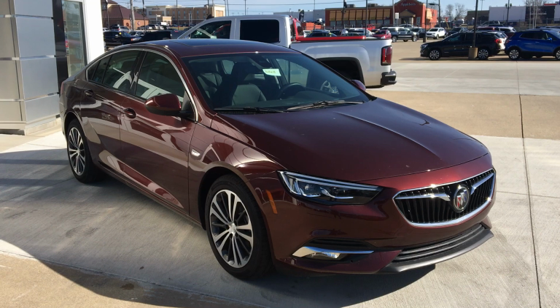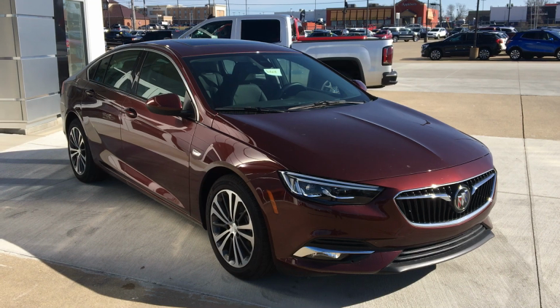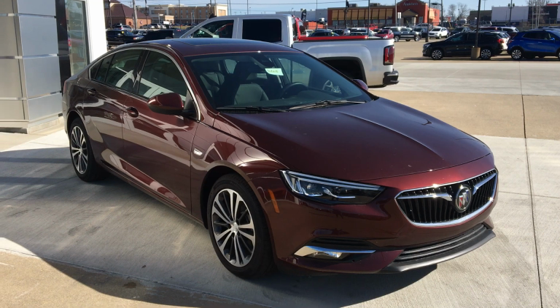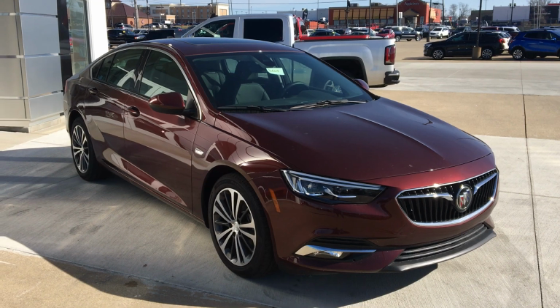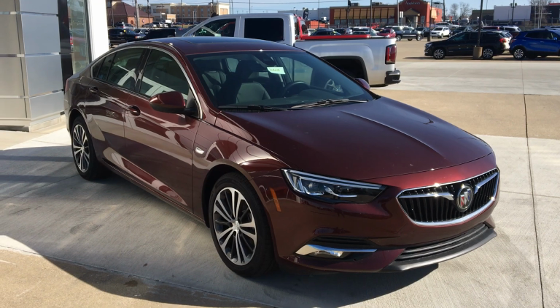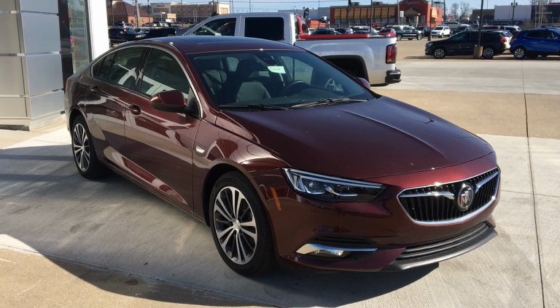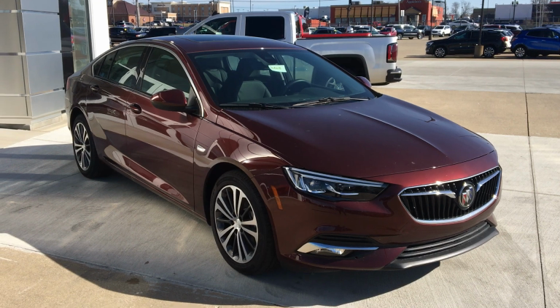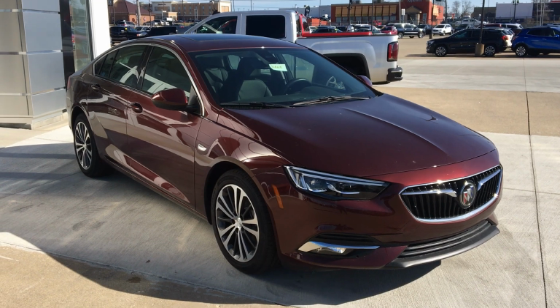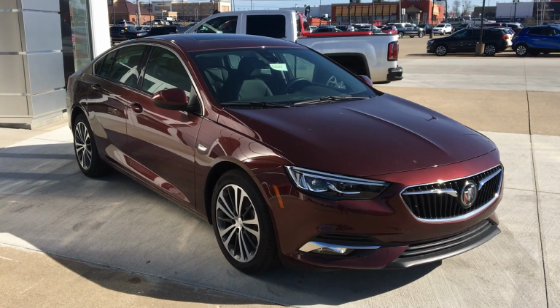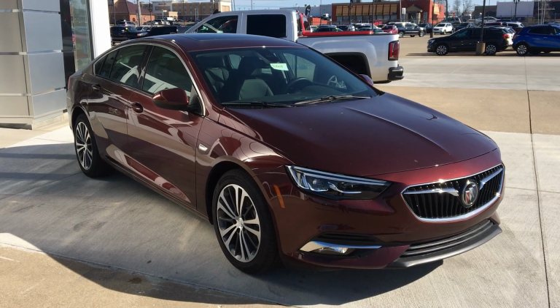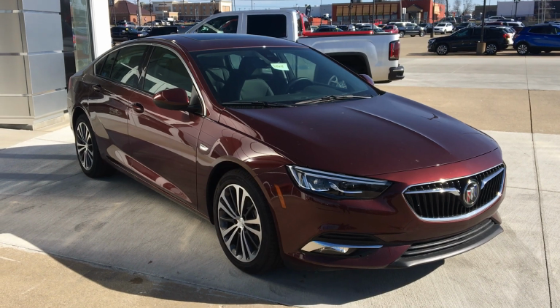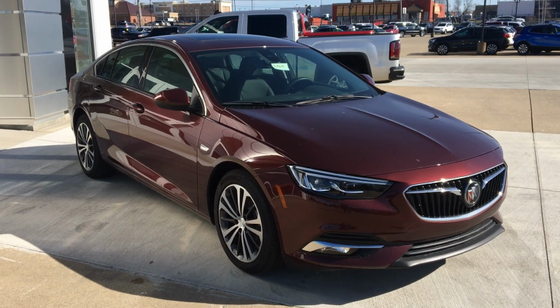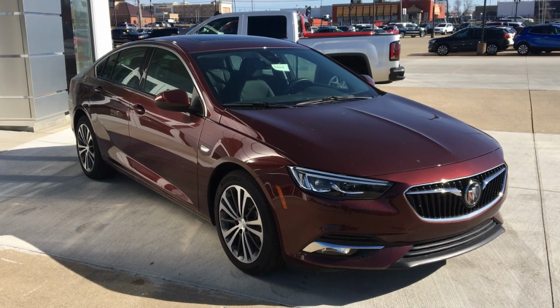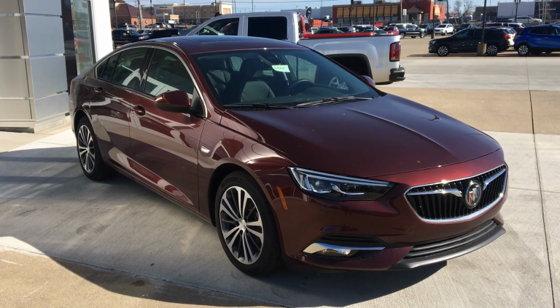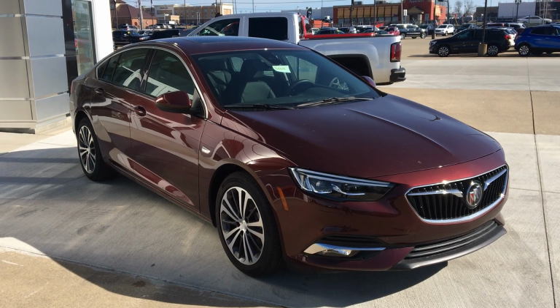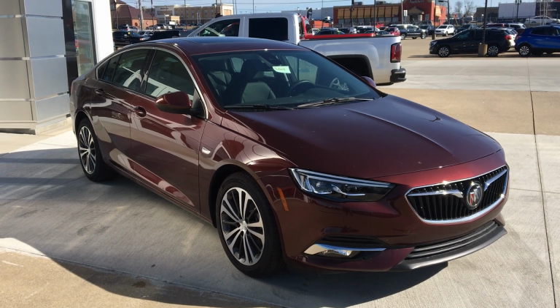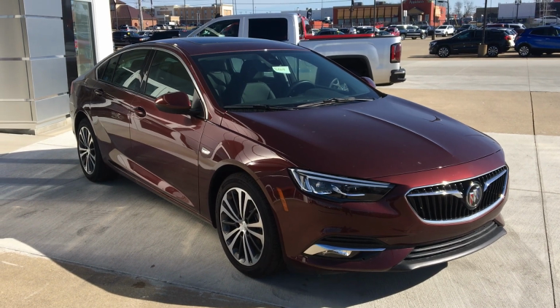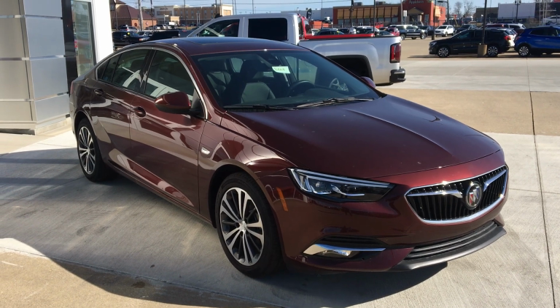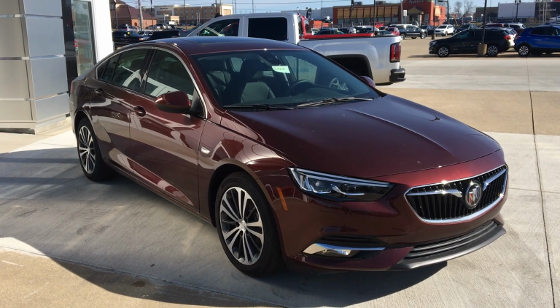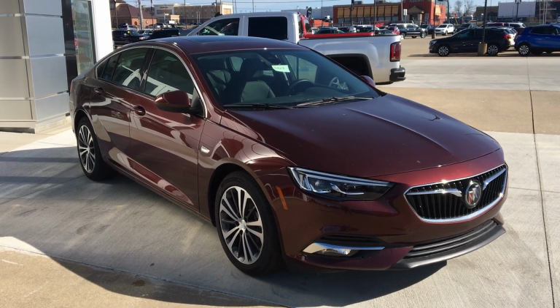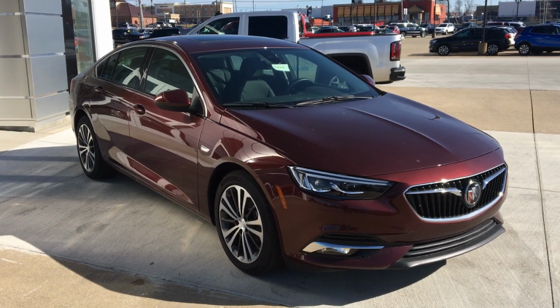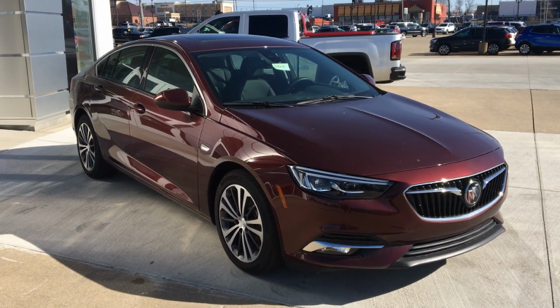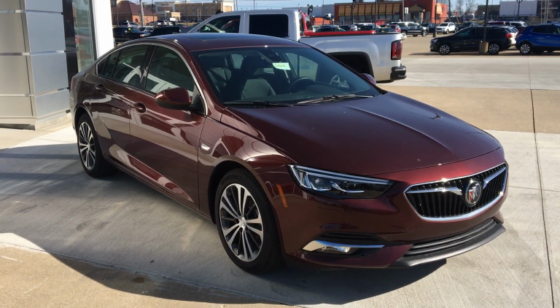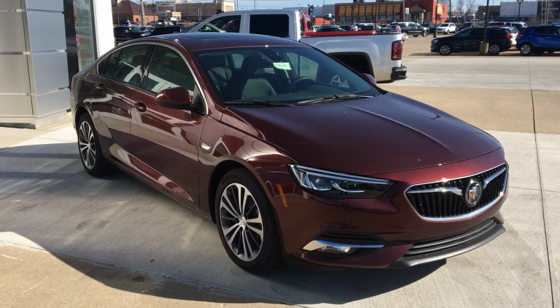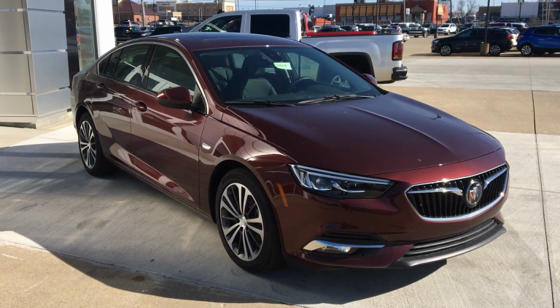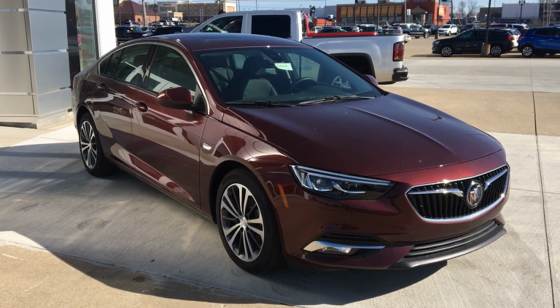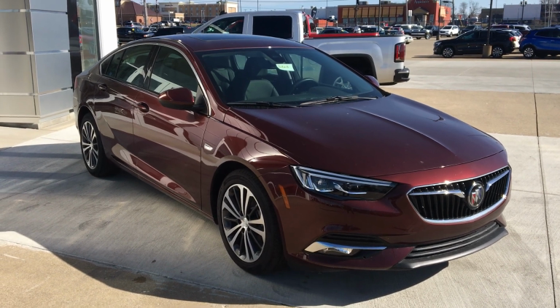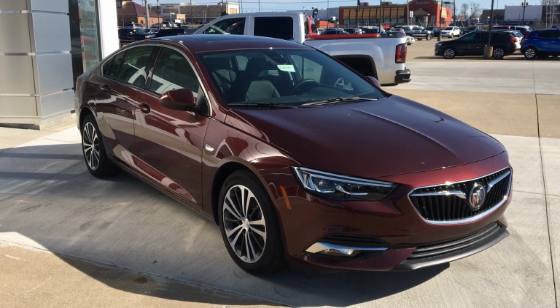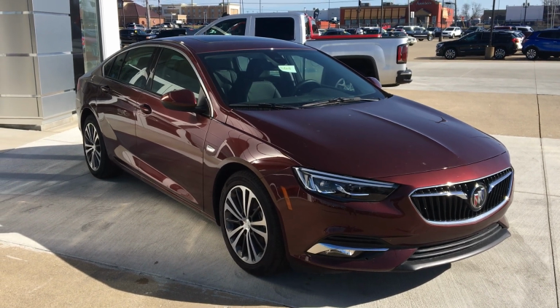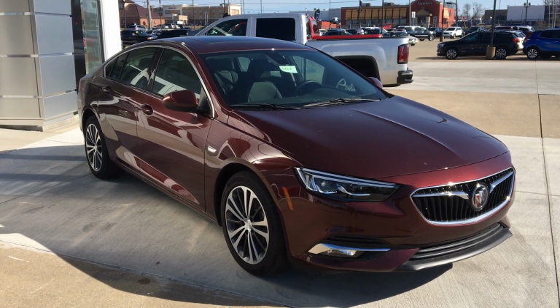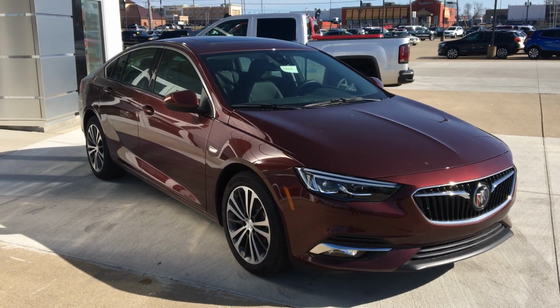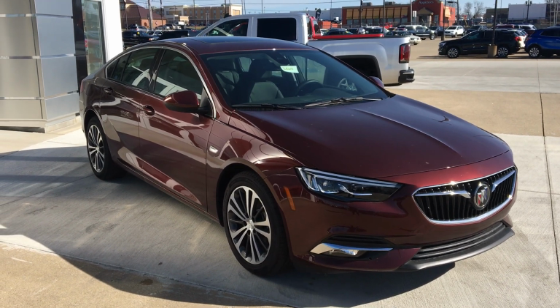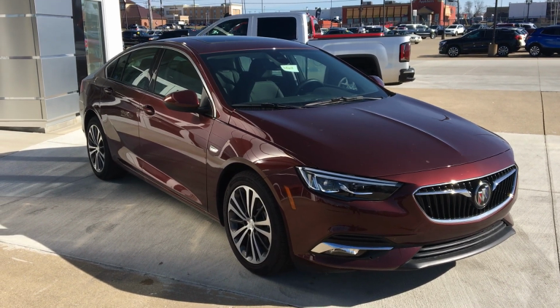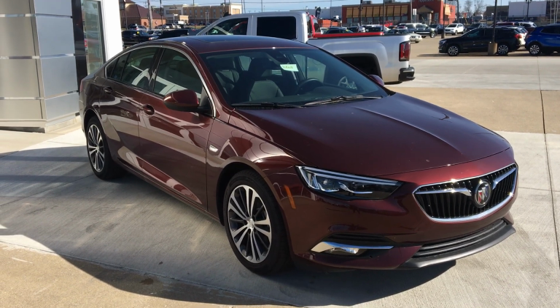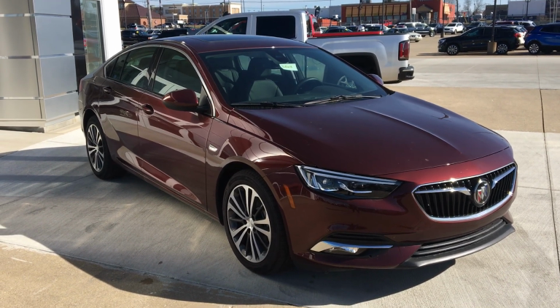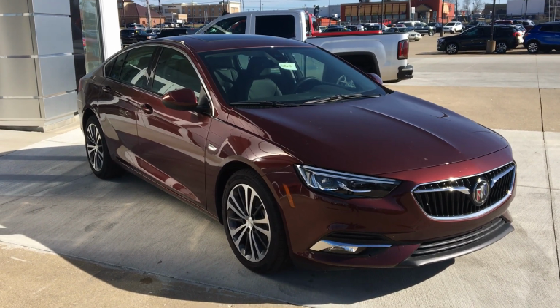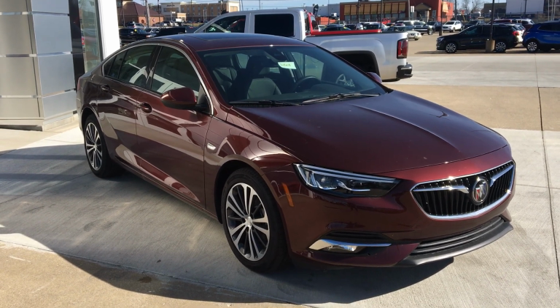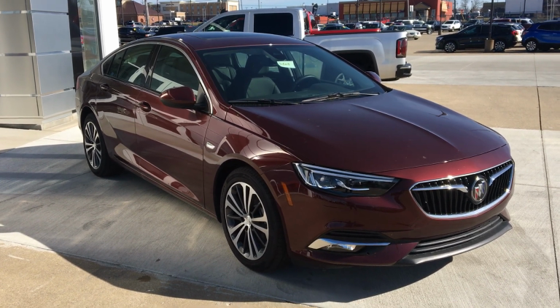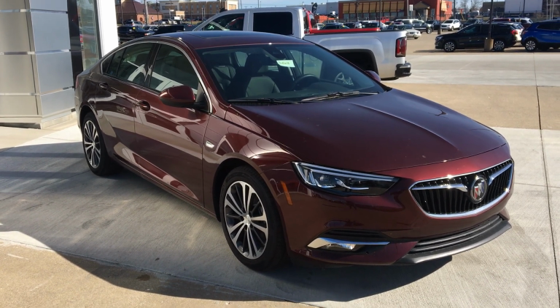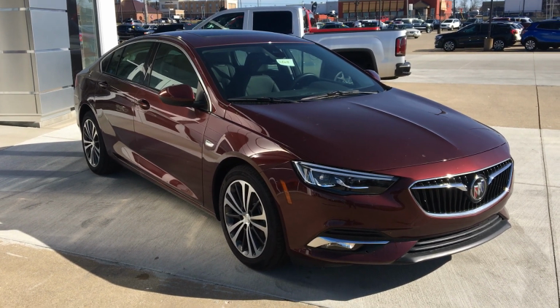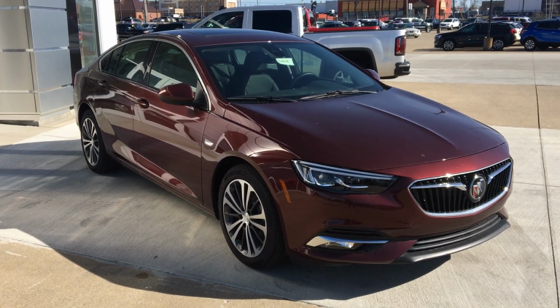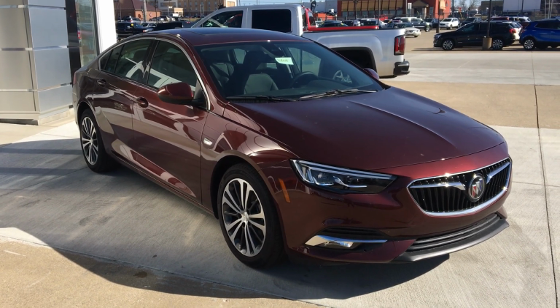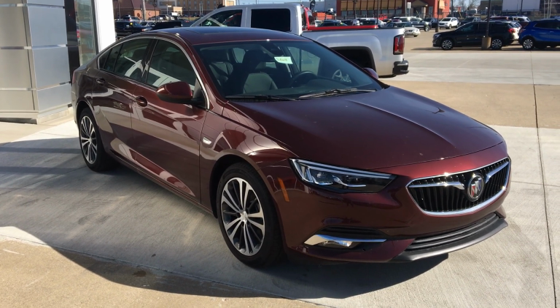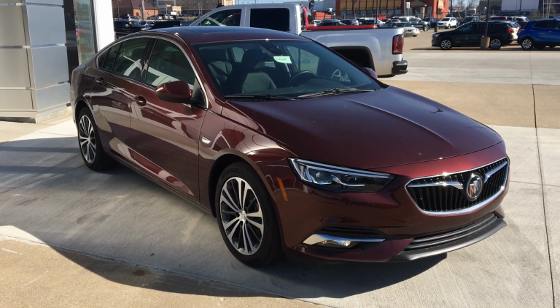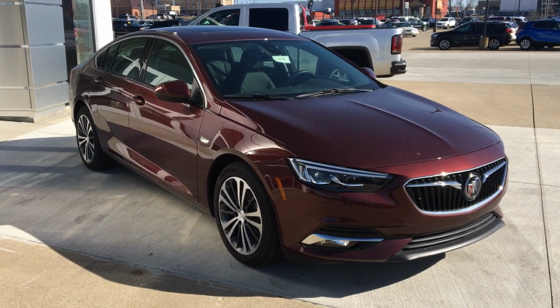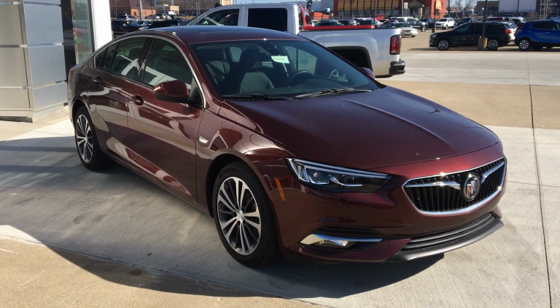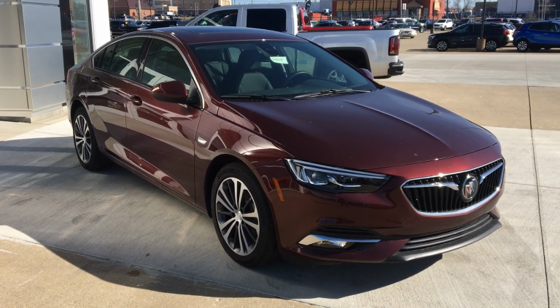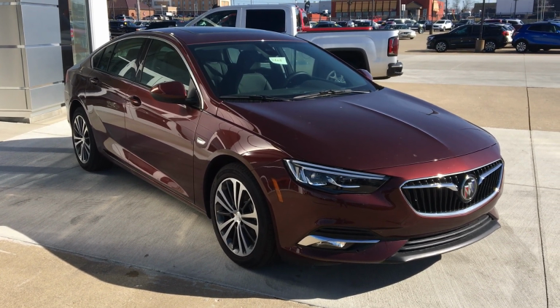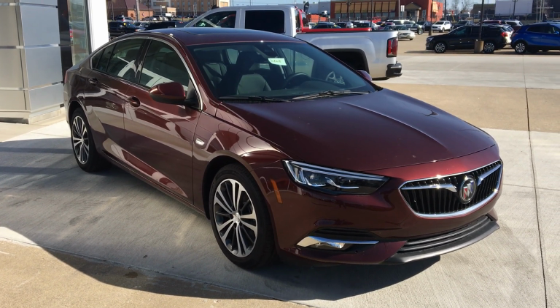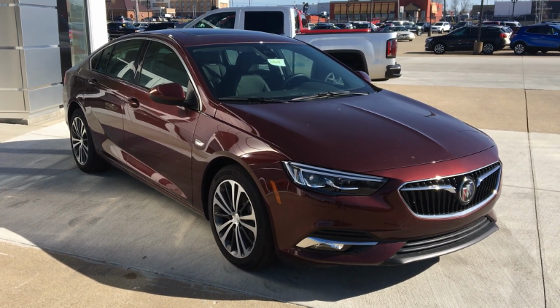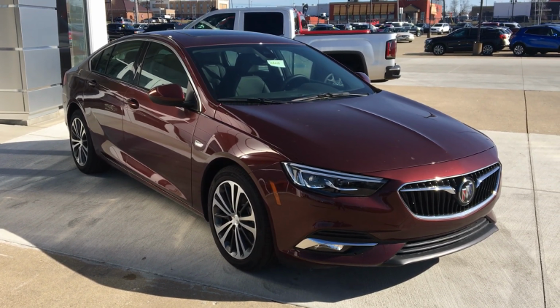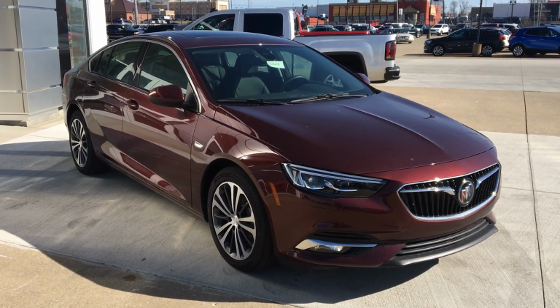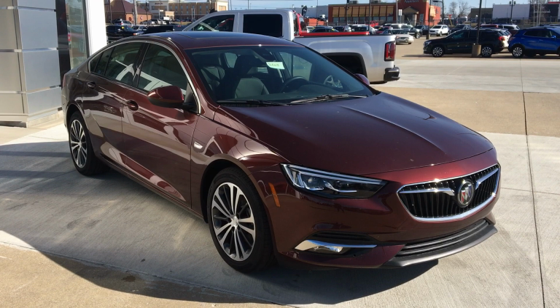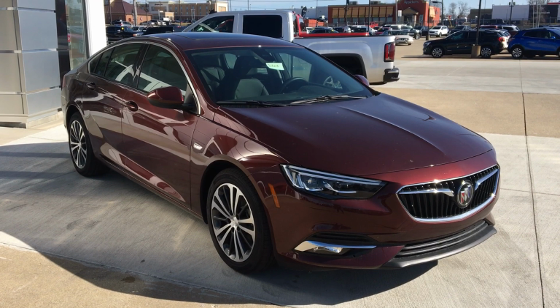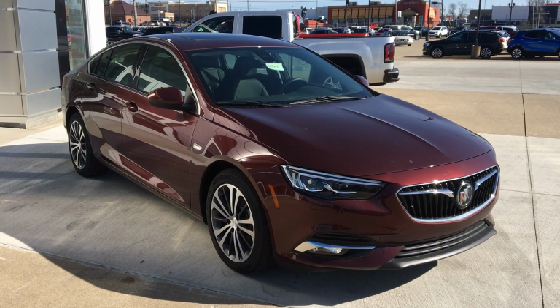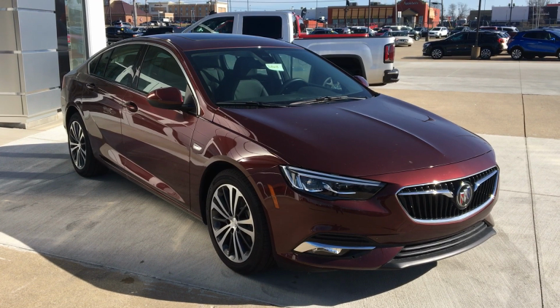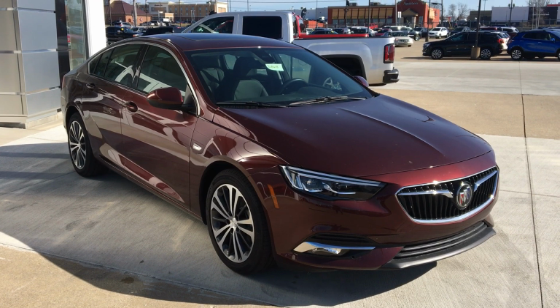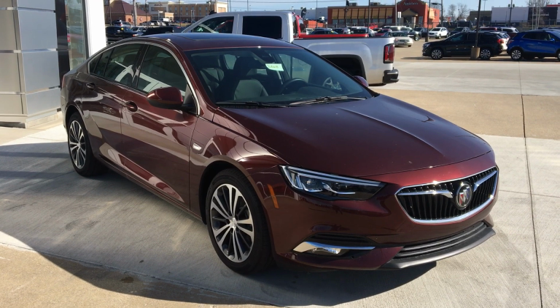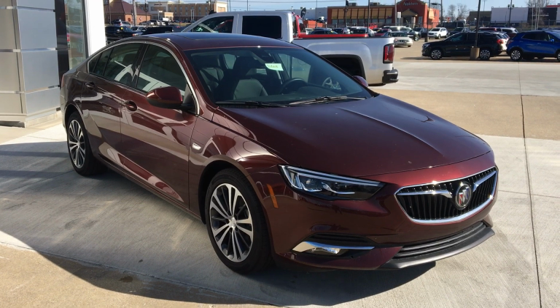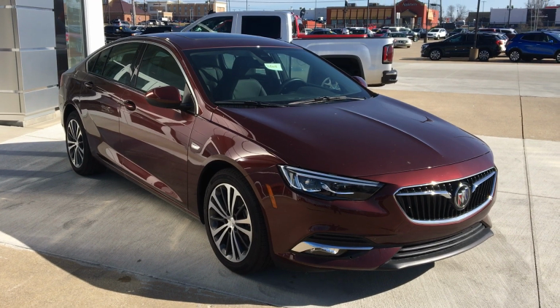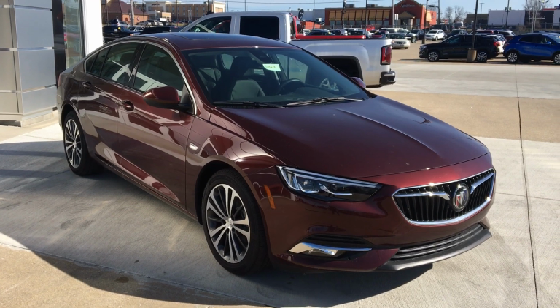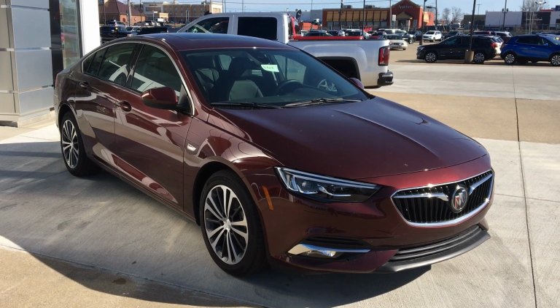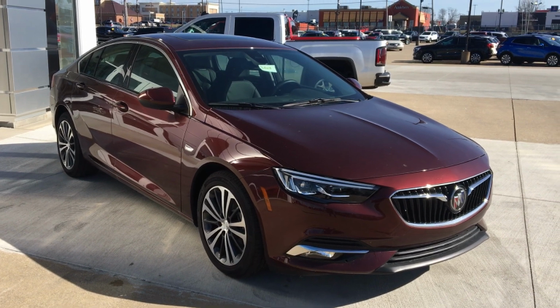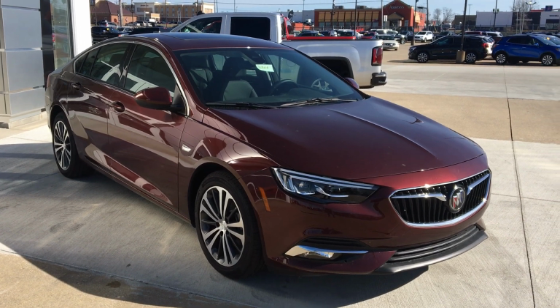Hello and welcome to UBILAR Buick GMC online showroom. Today we're going to have a quick look at this beautiful 2018 Buick Regal.